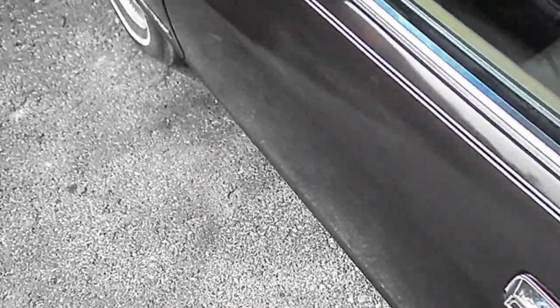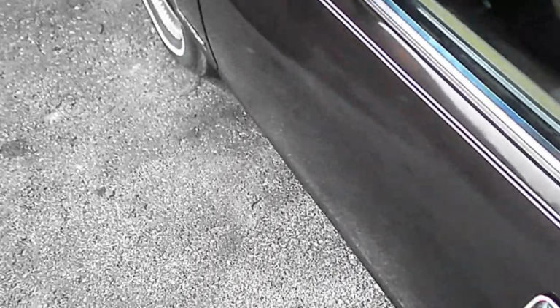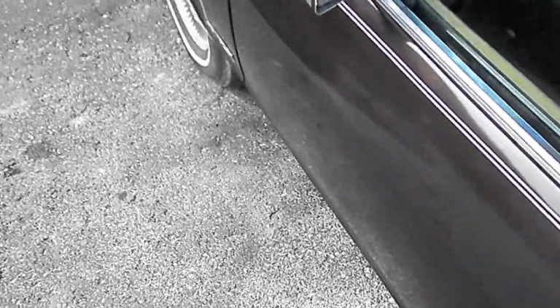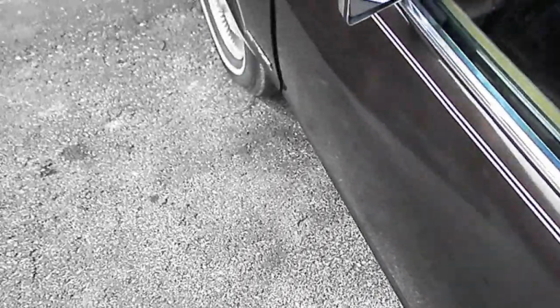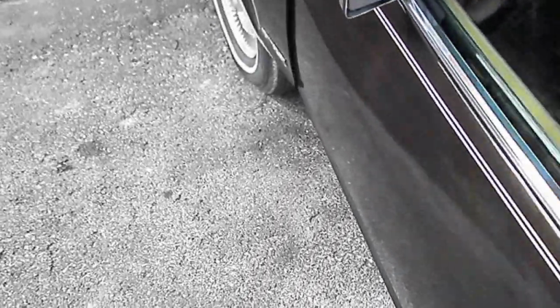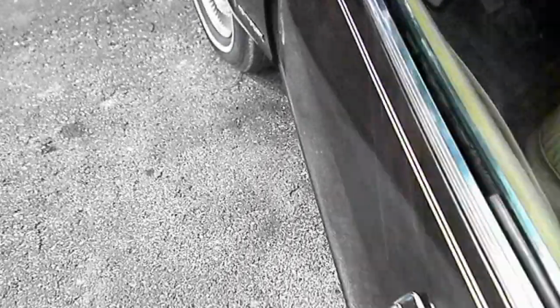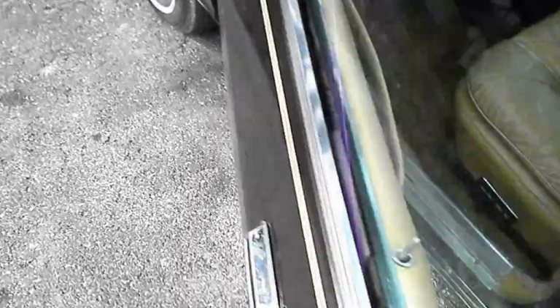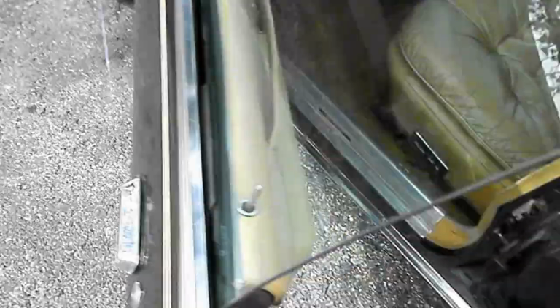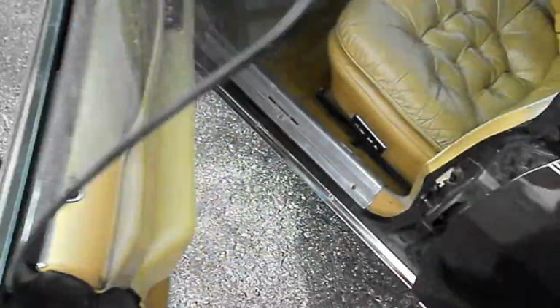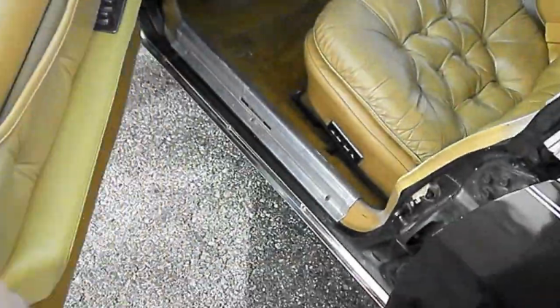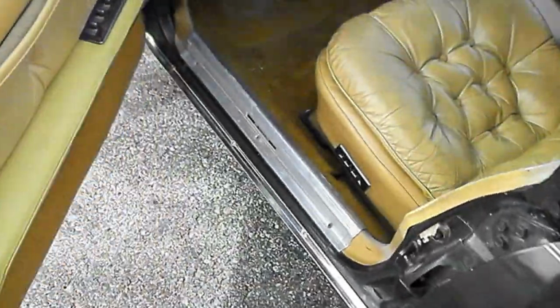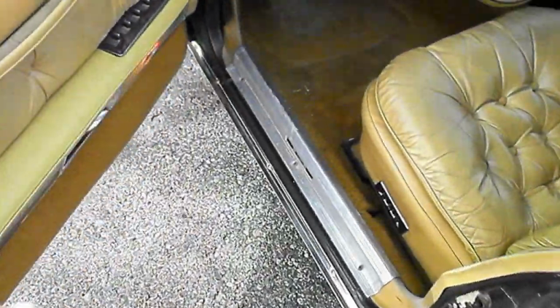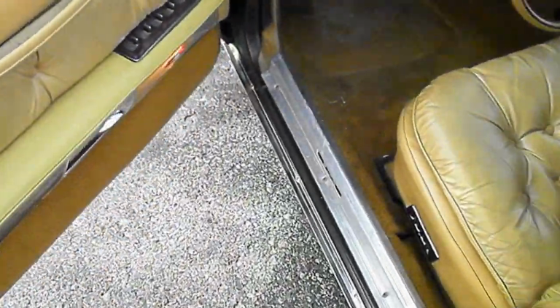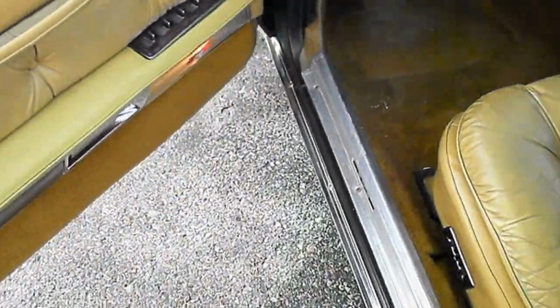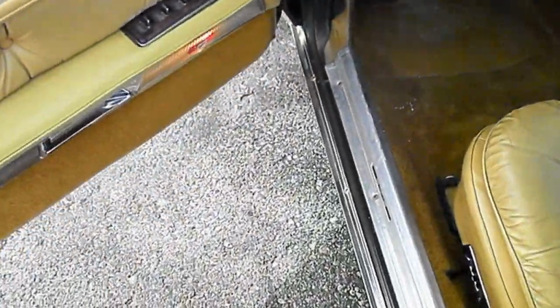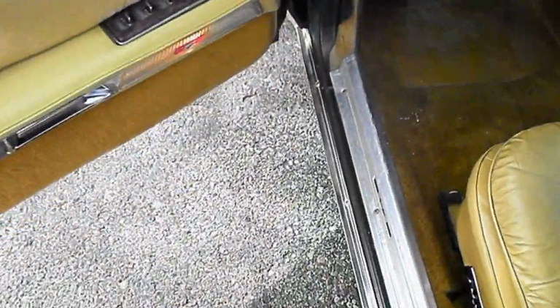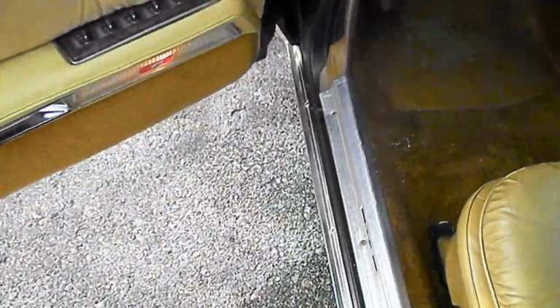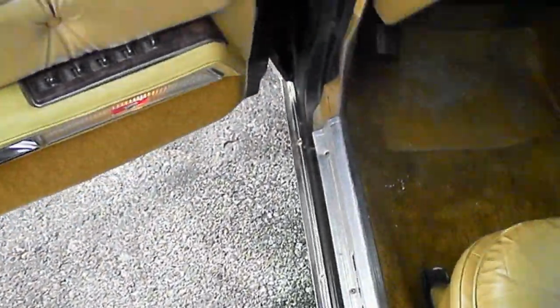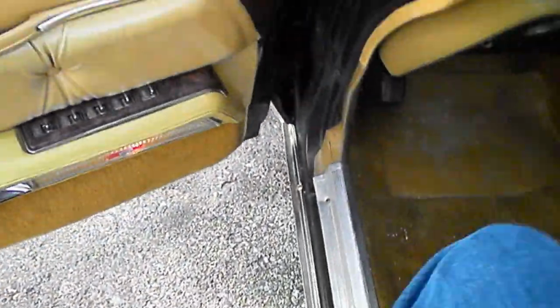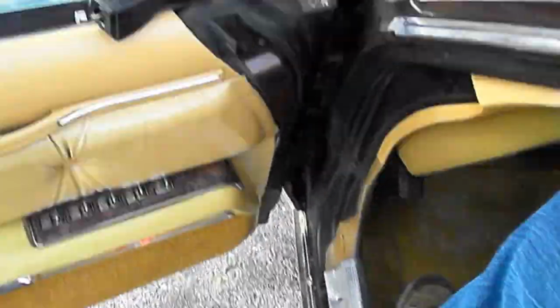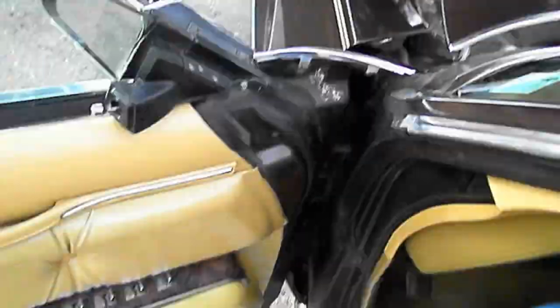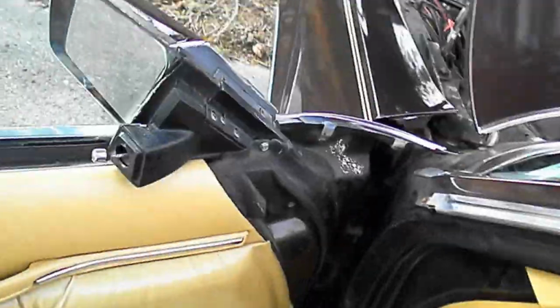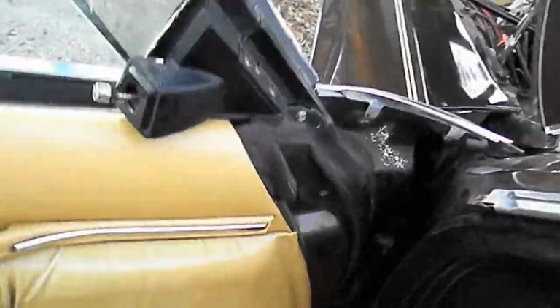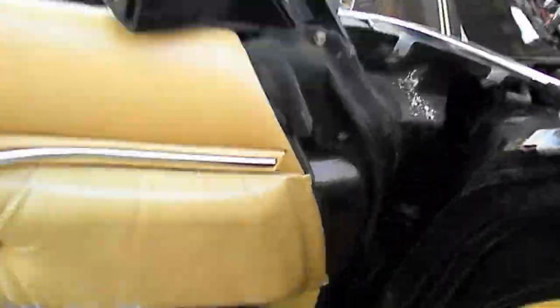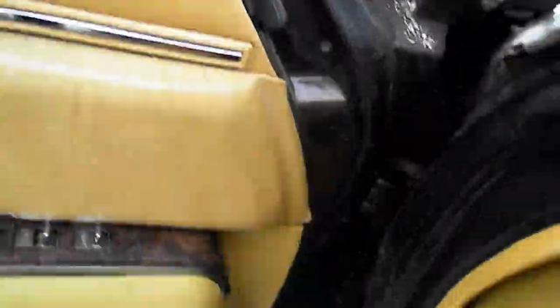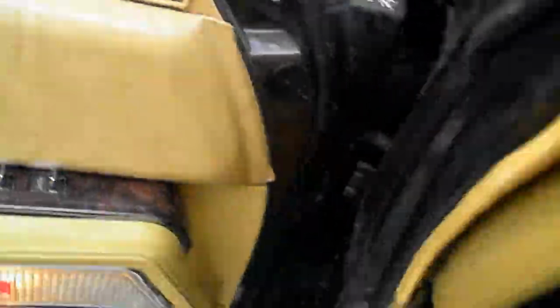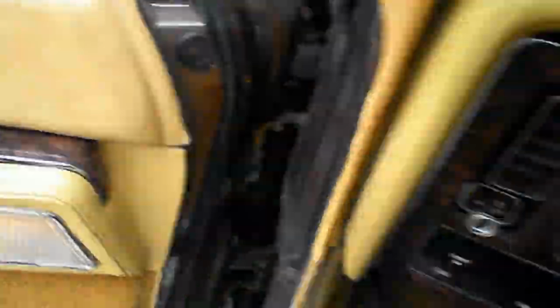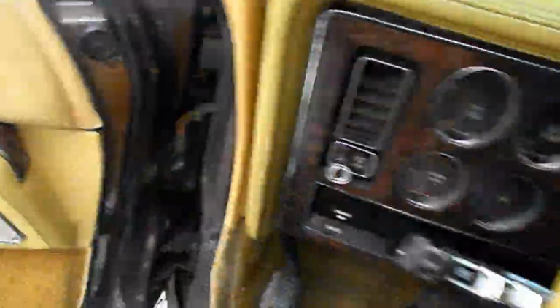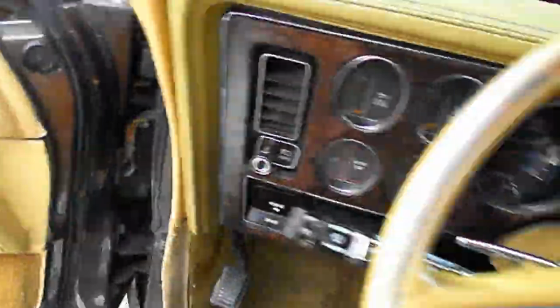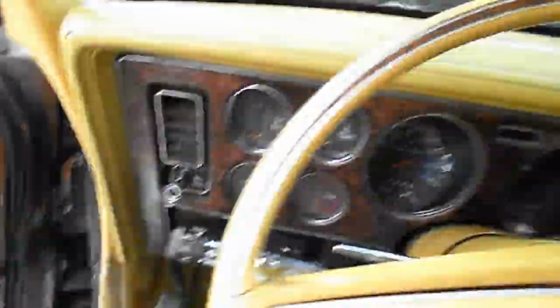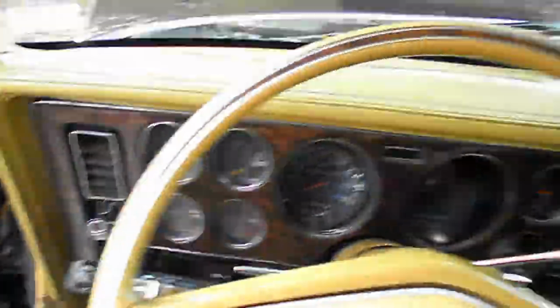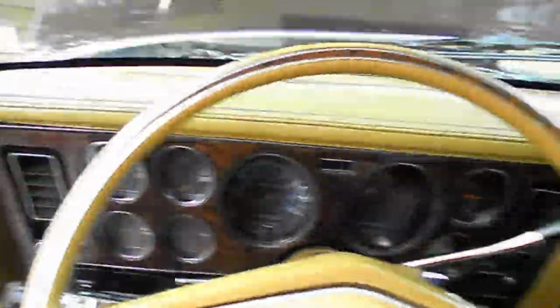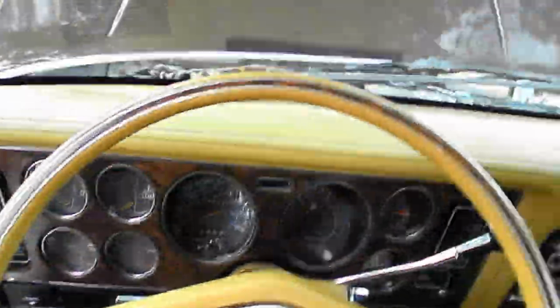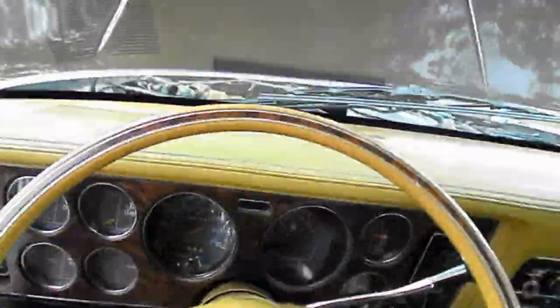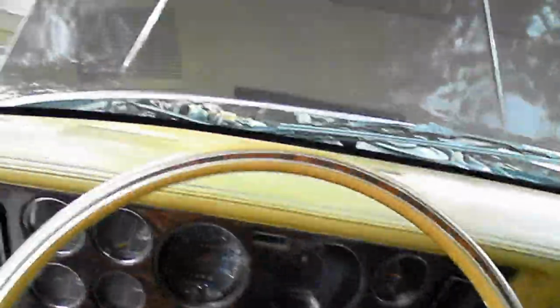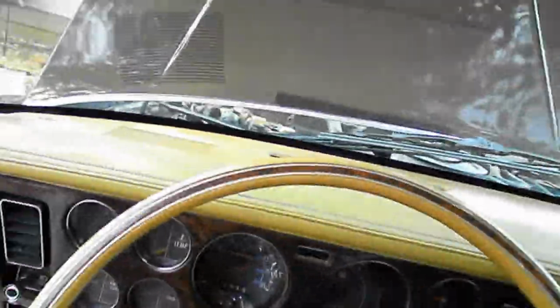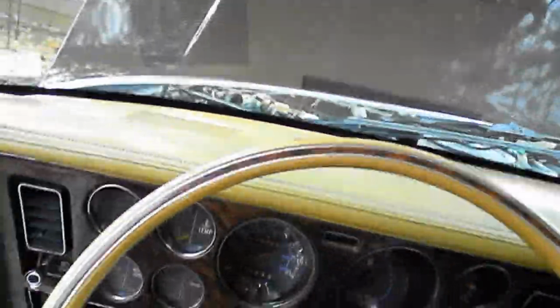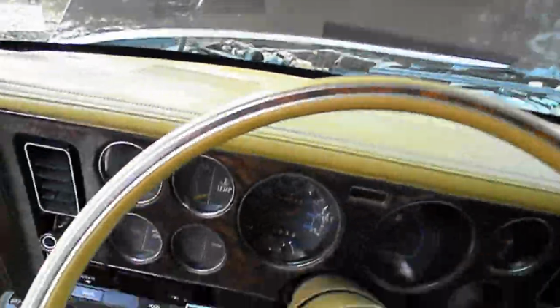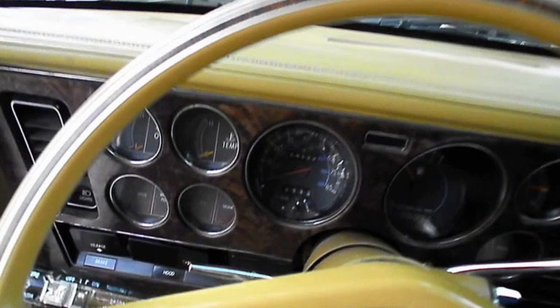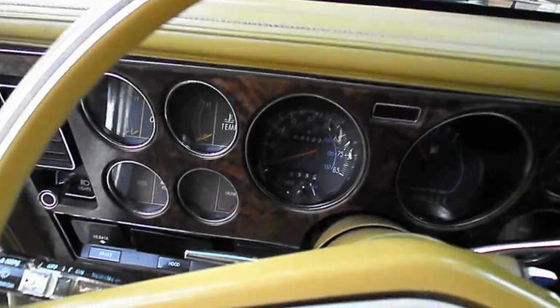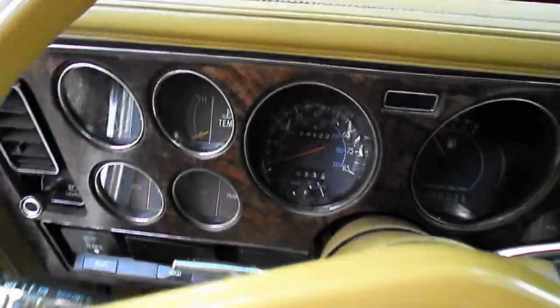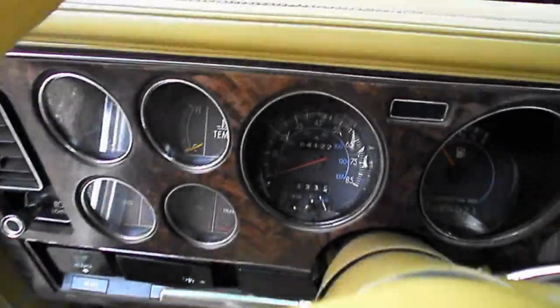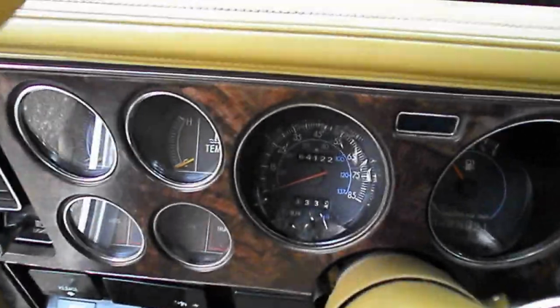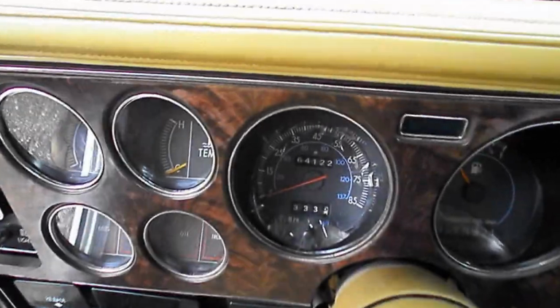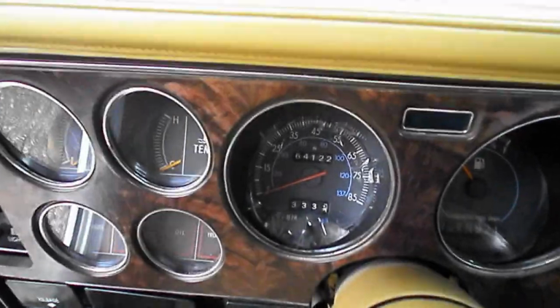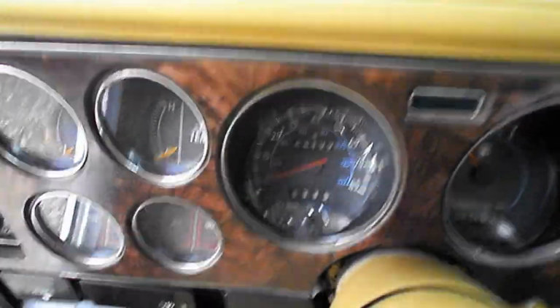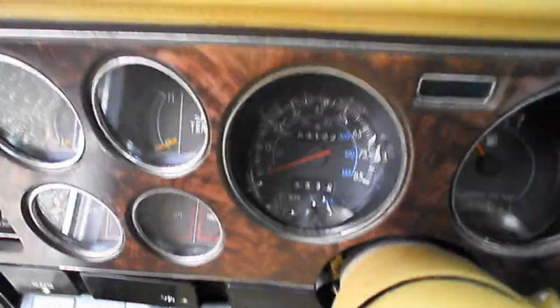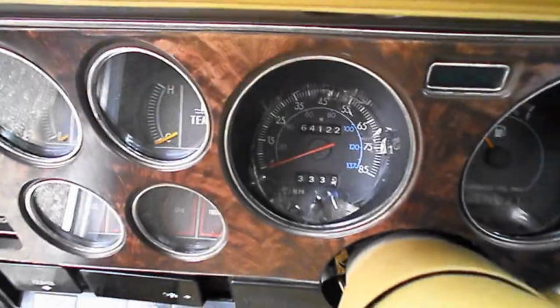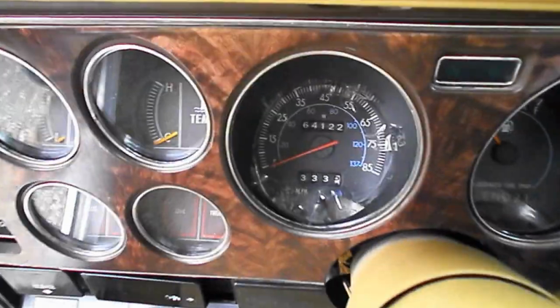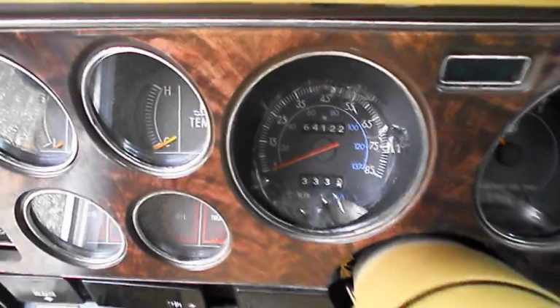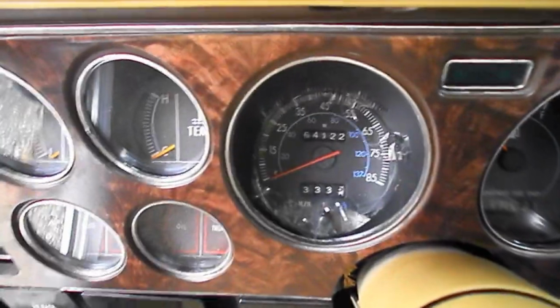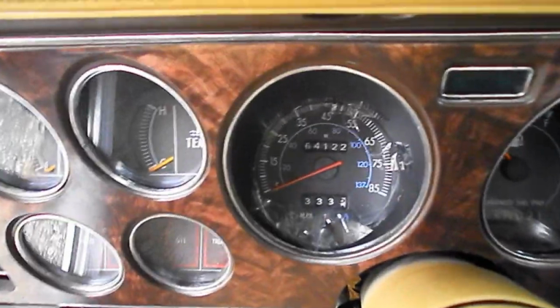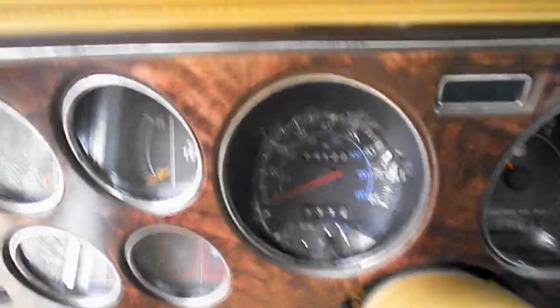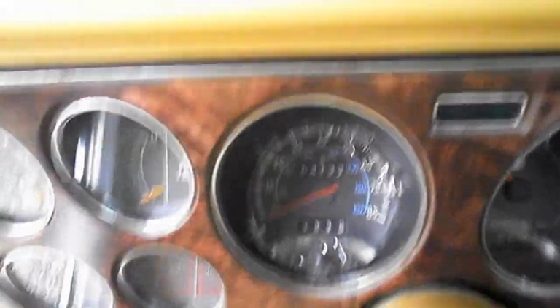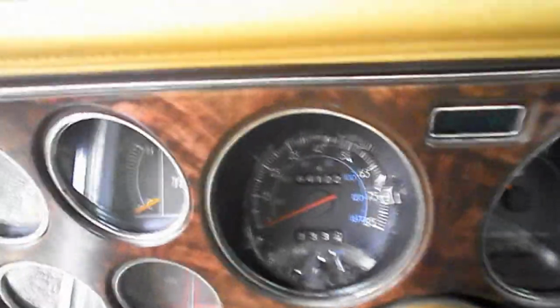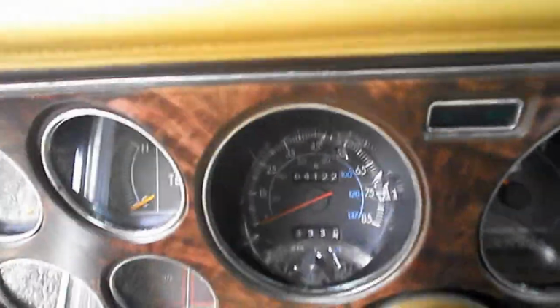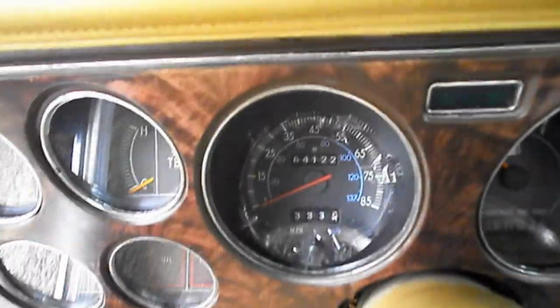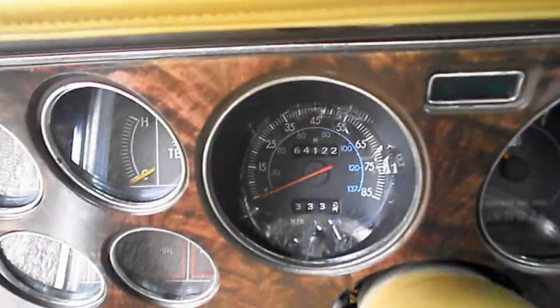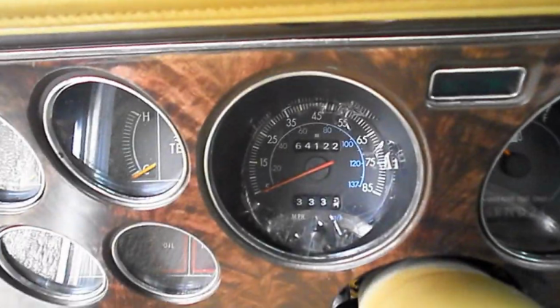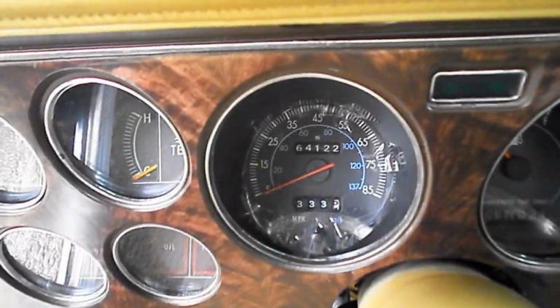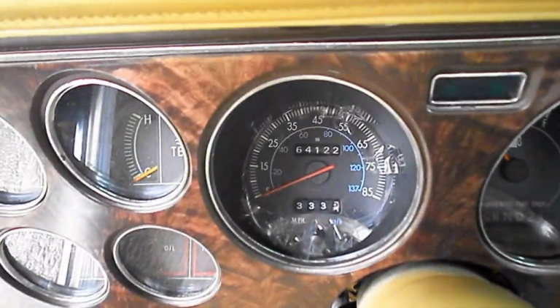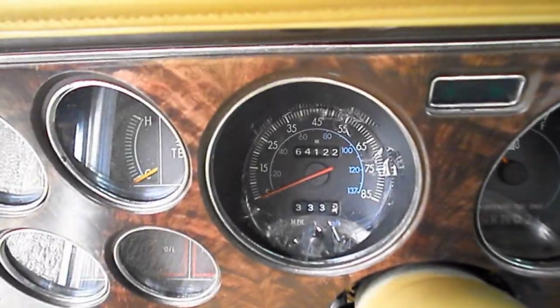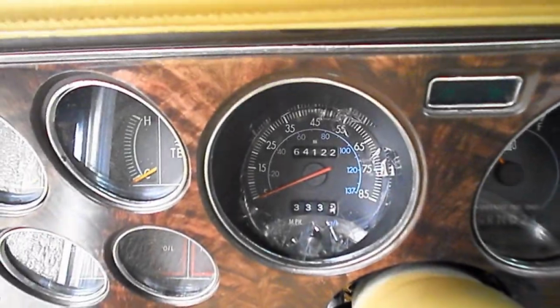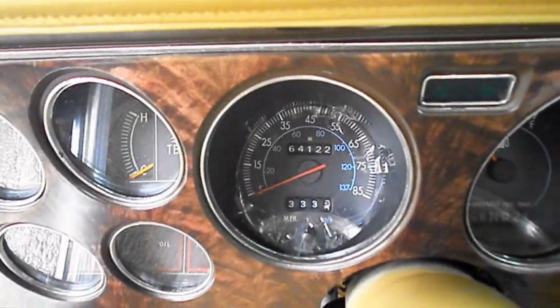Okay, let's give her a start. Her name is Doris. Here's the mileage.